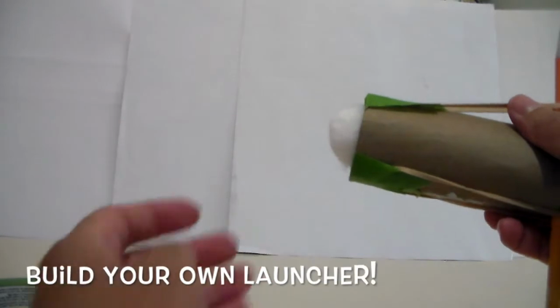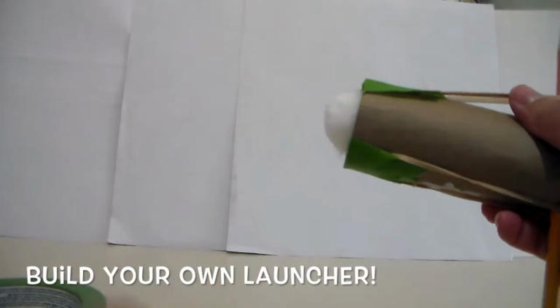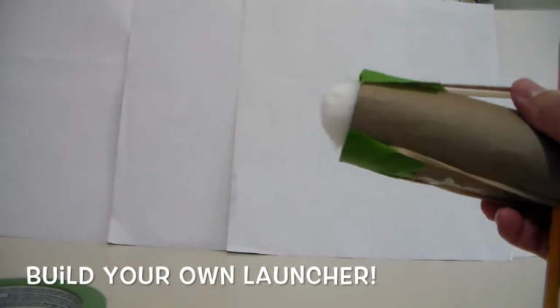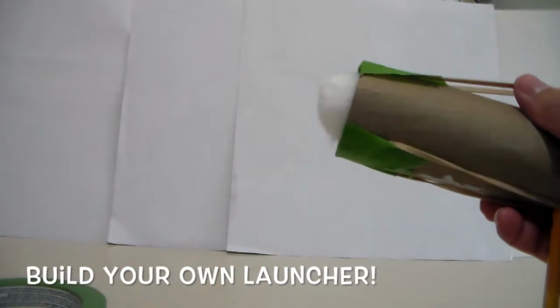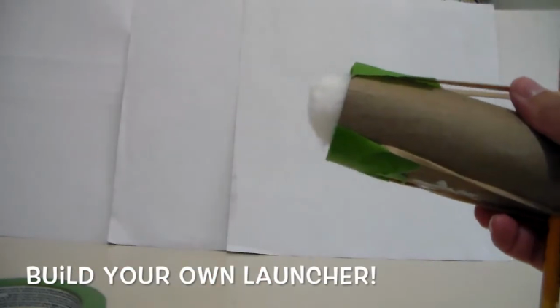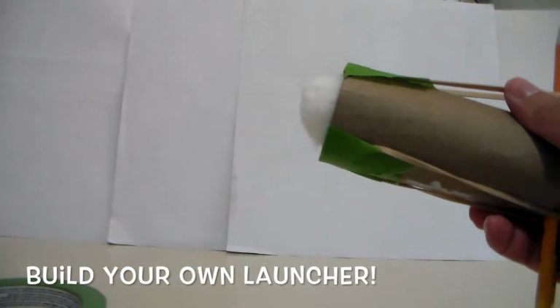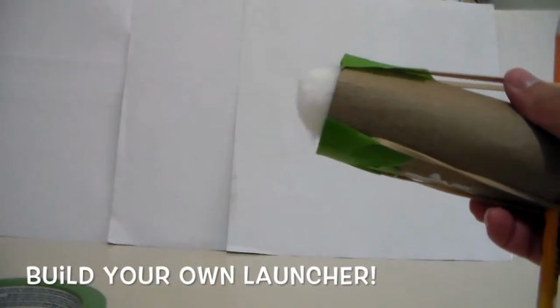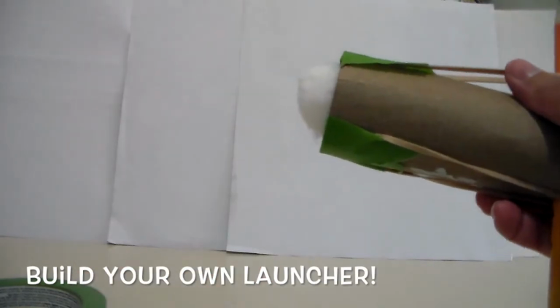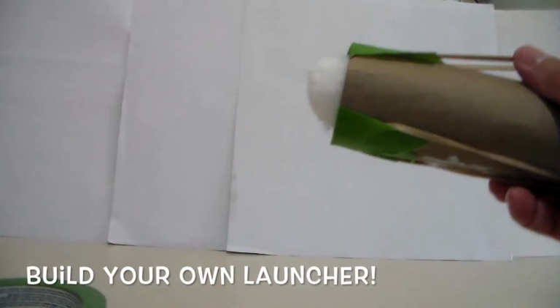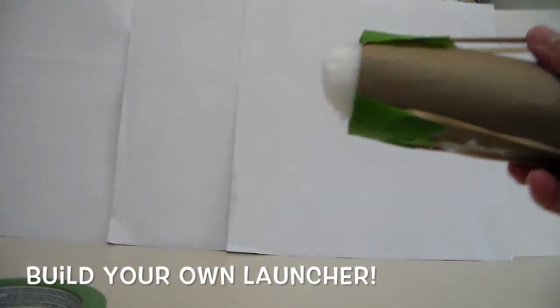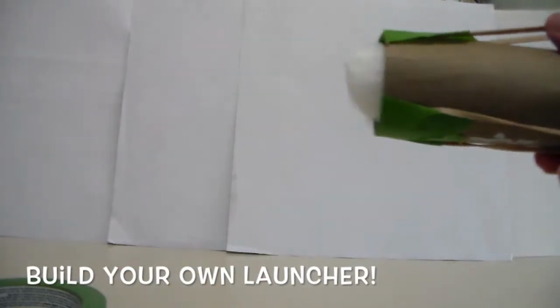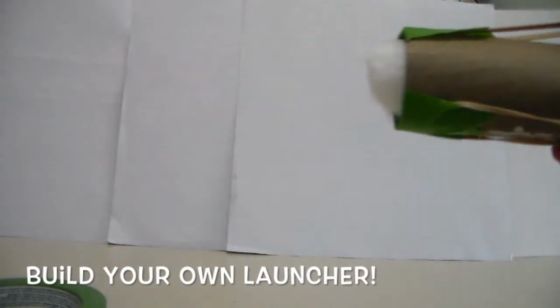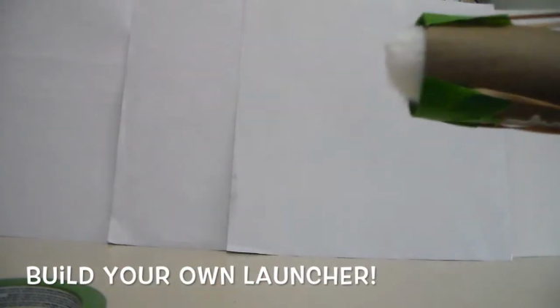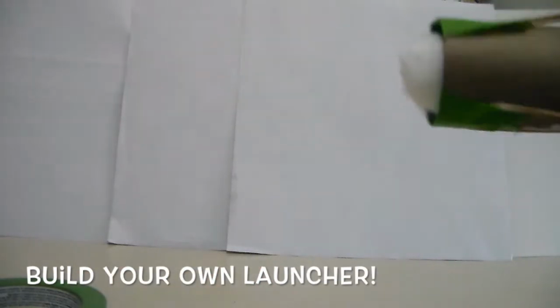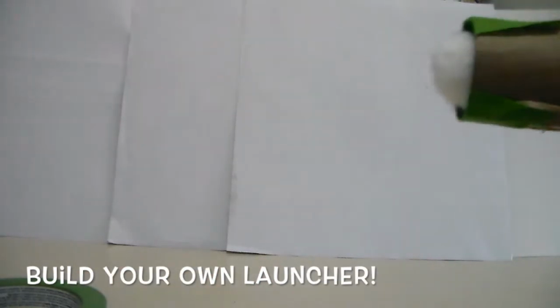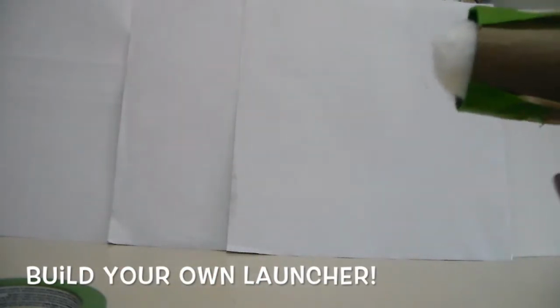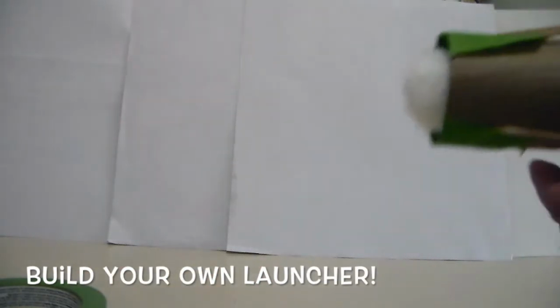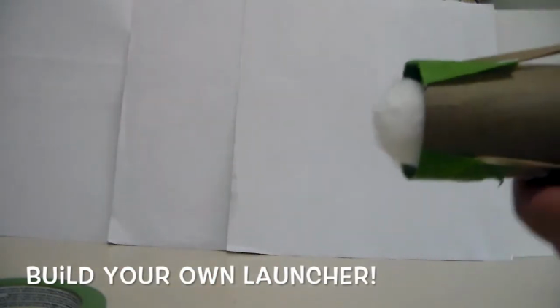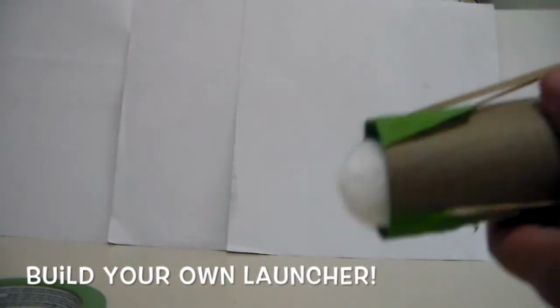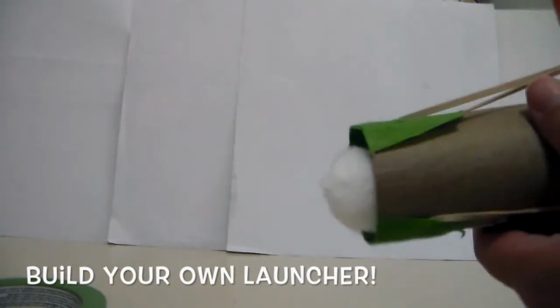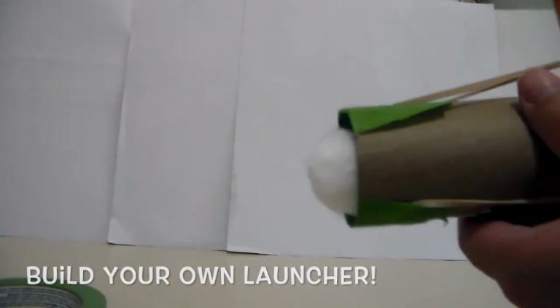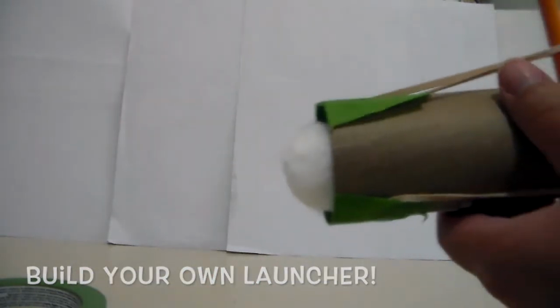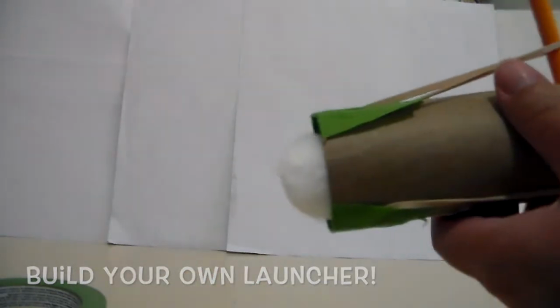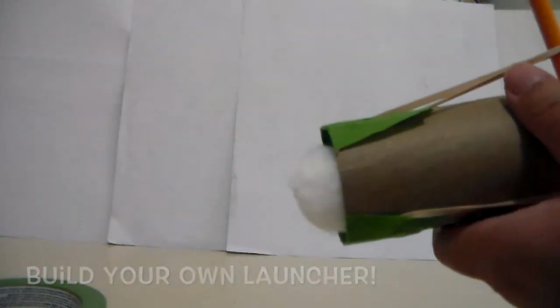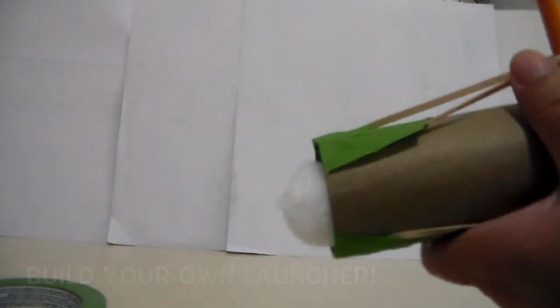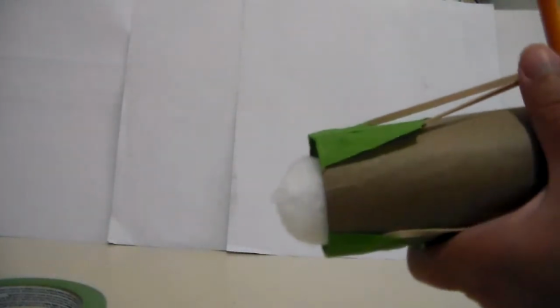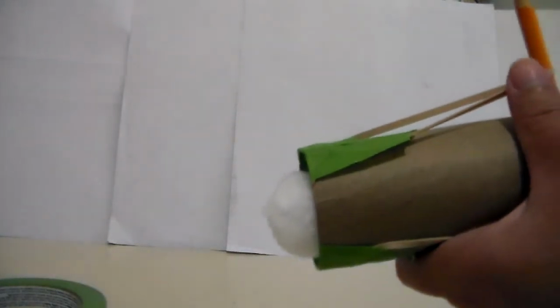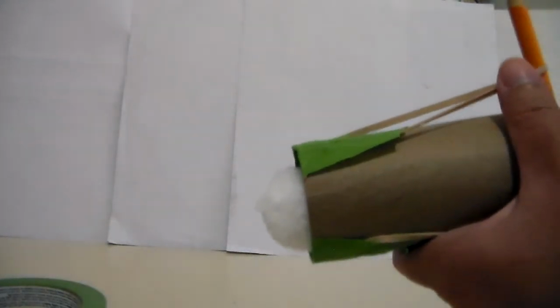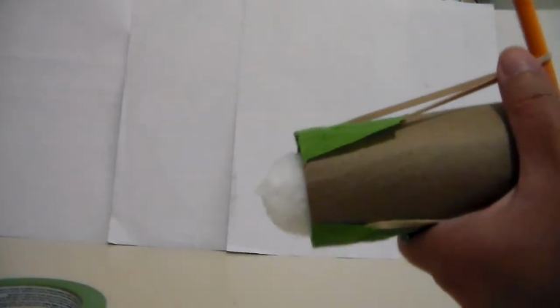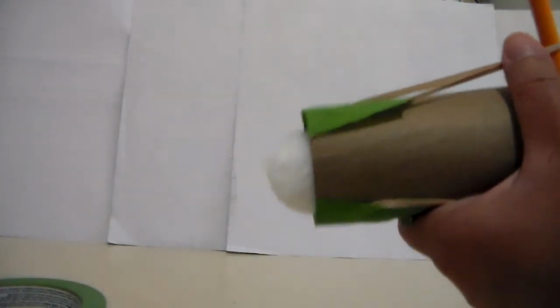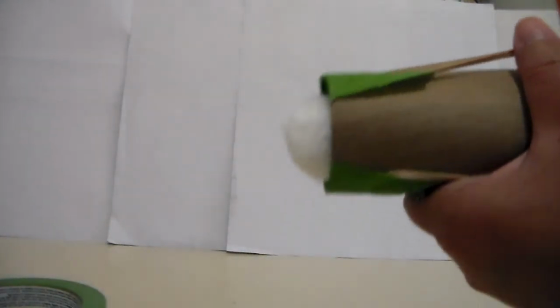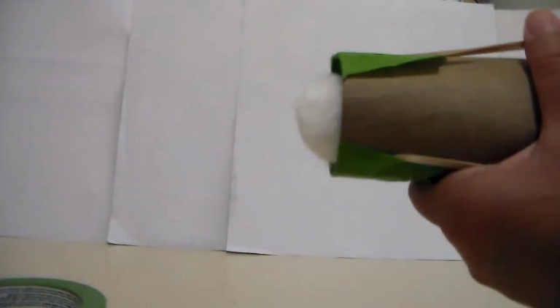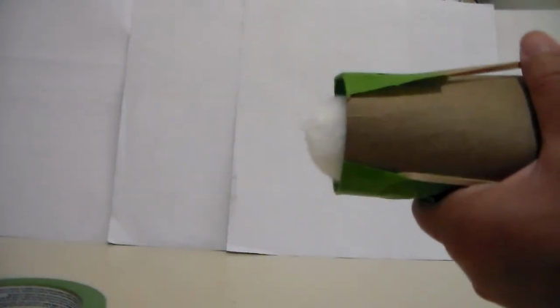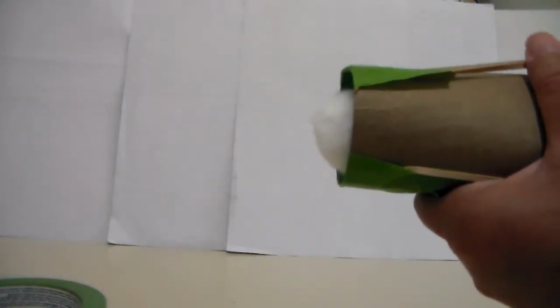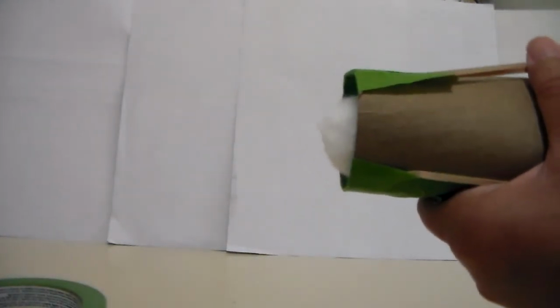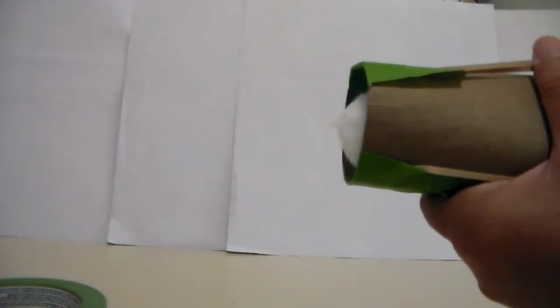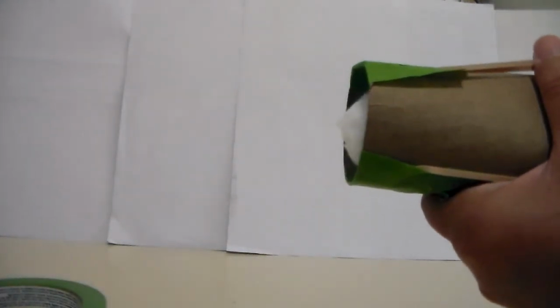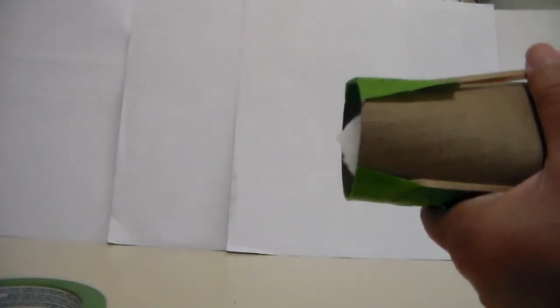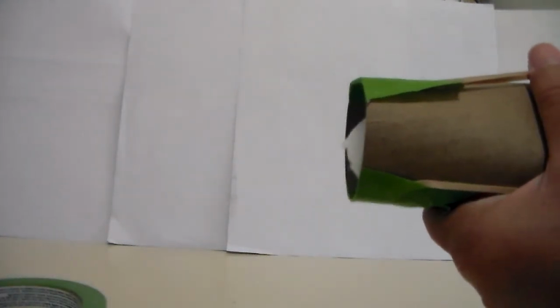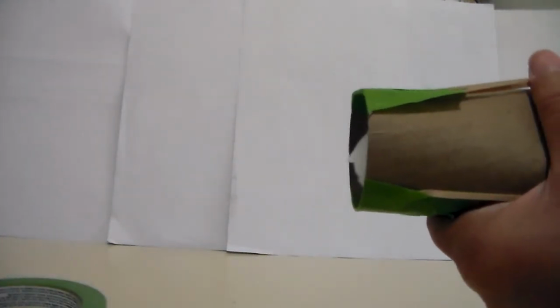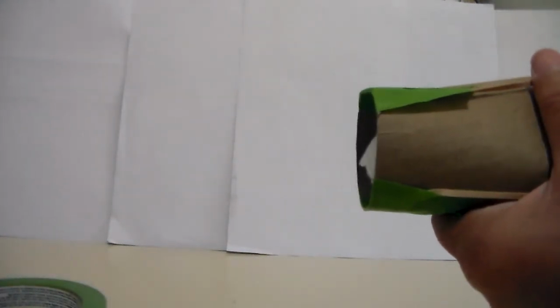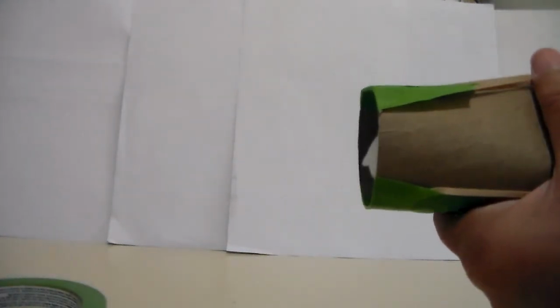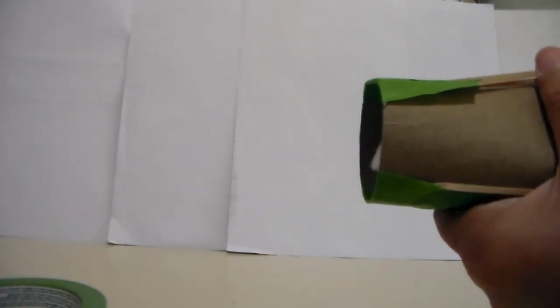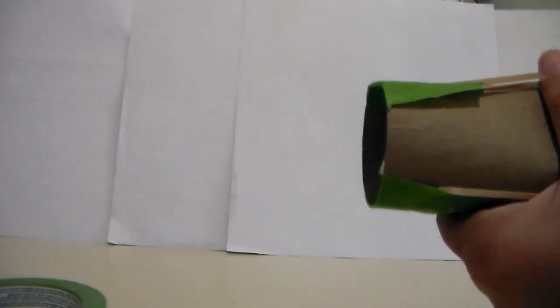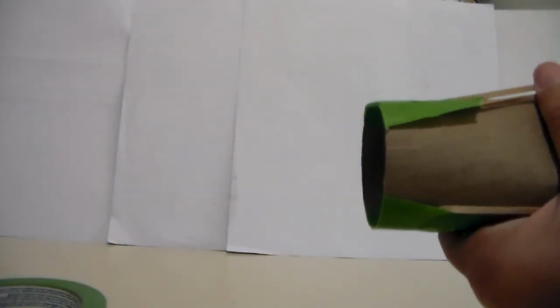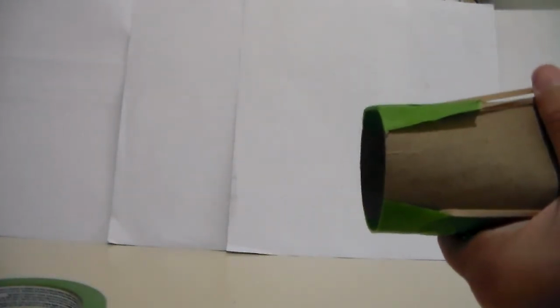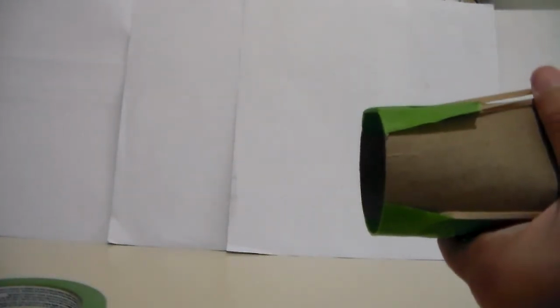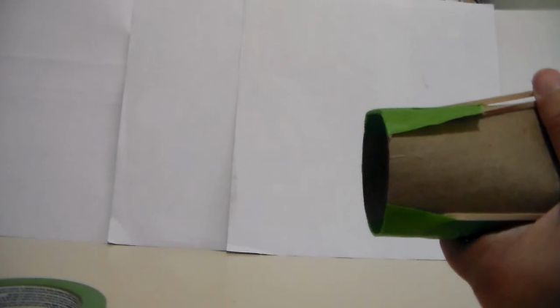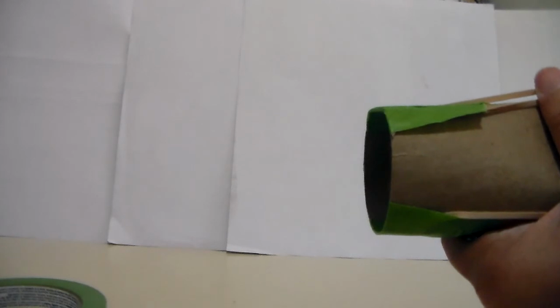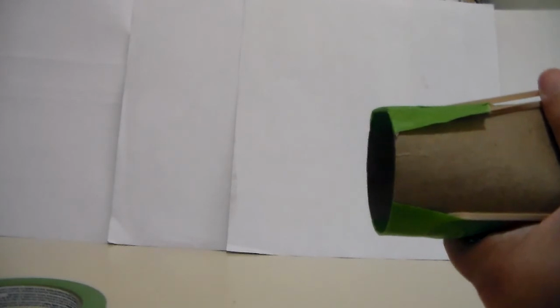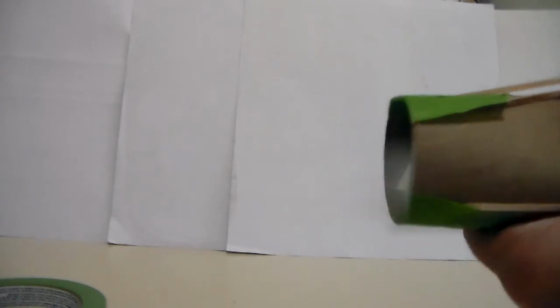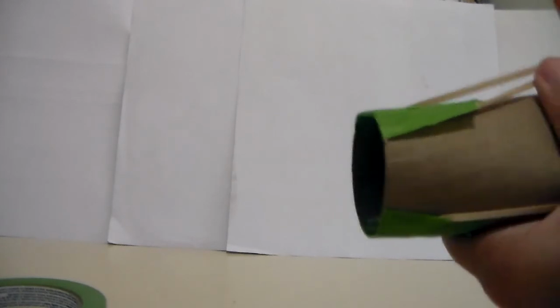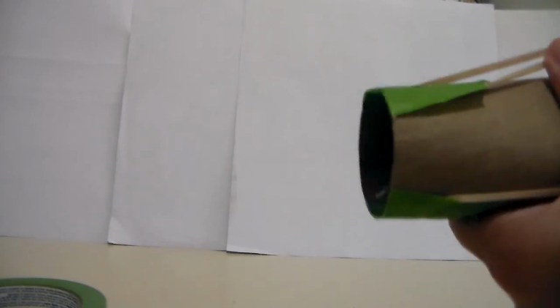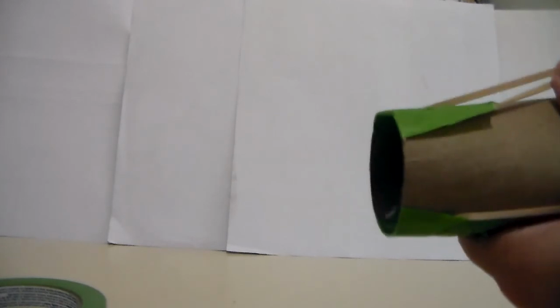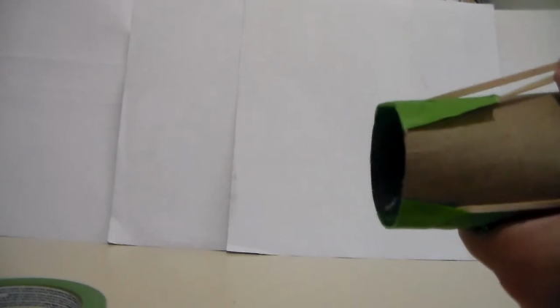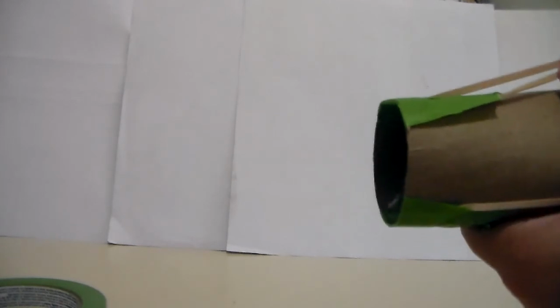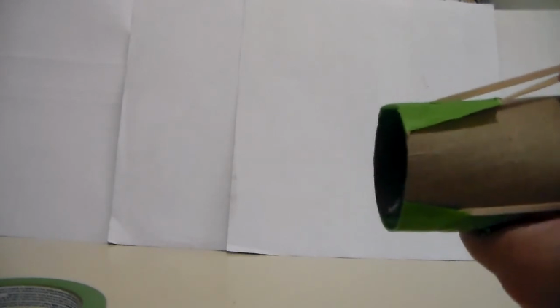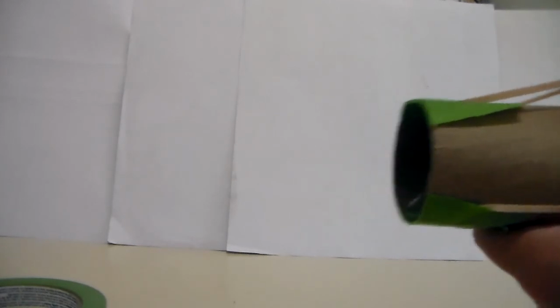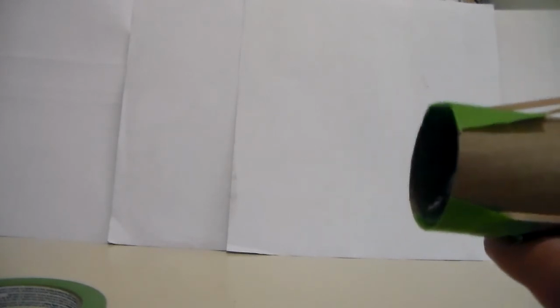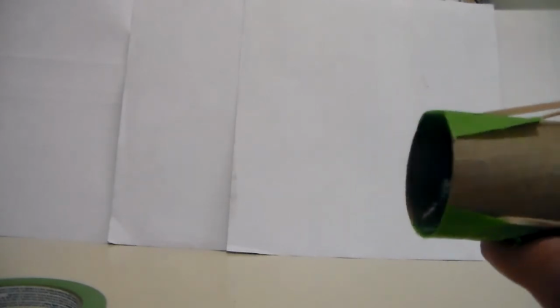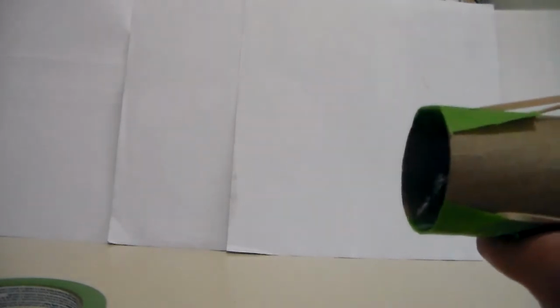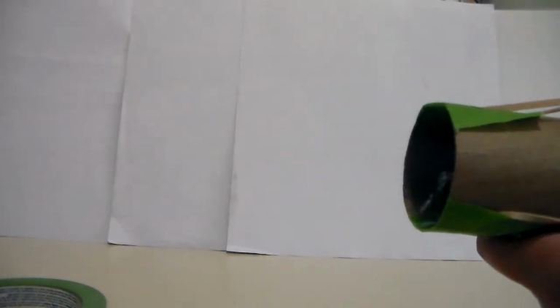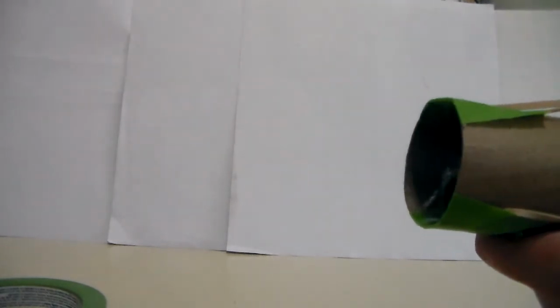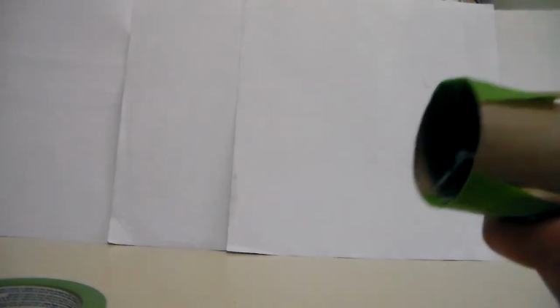Now you can launch the cotton balls! Put a cotton ball in here, and then launch it. Three, two, one — launch!